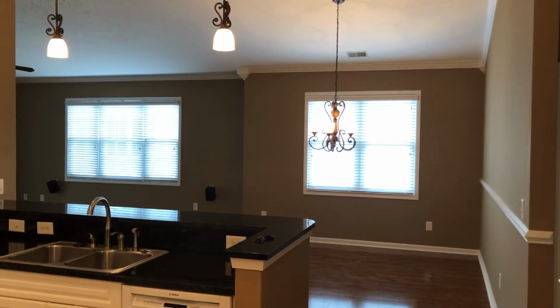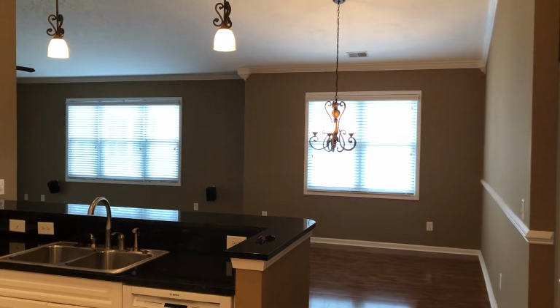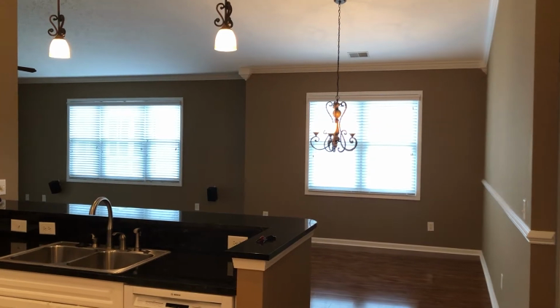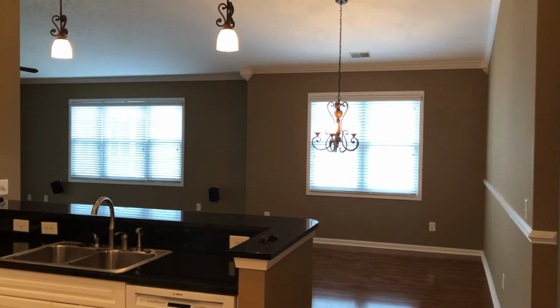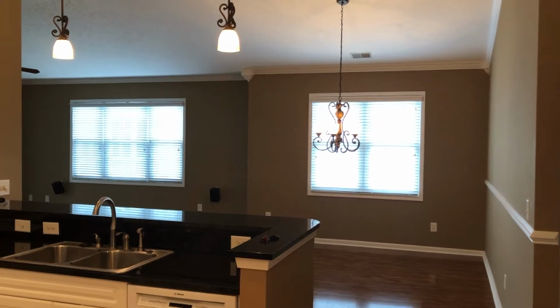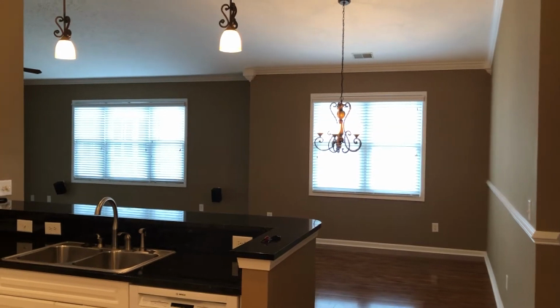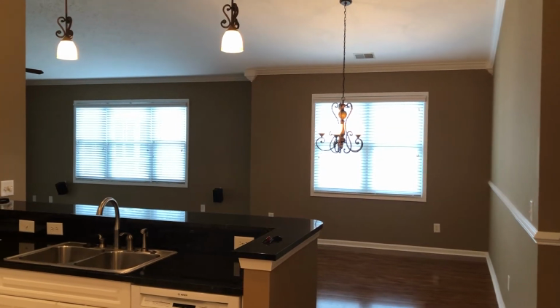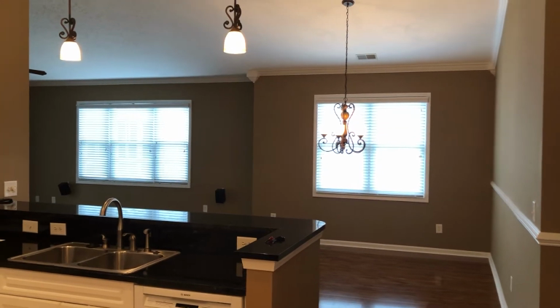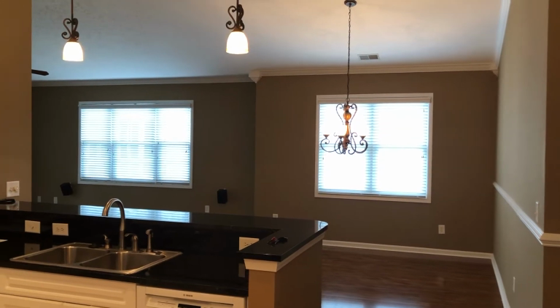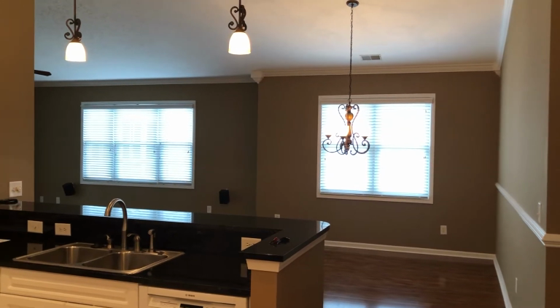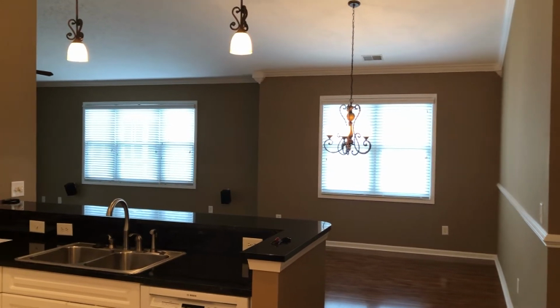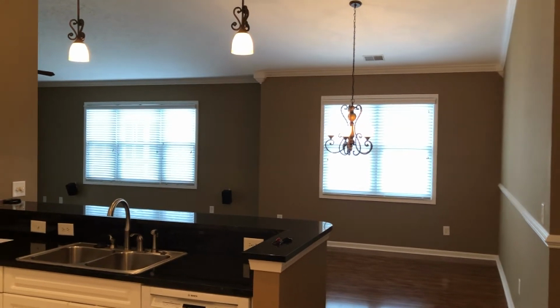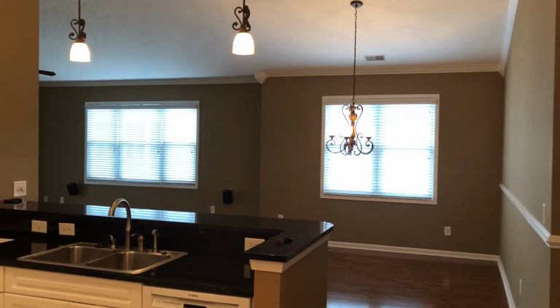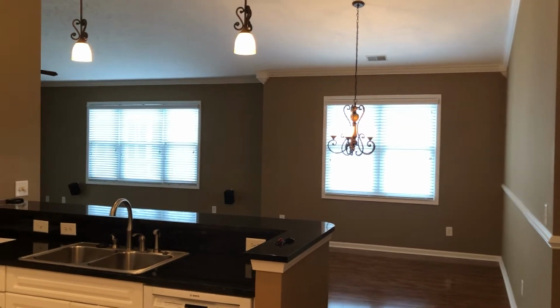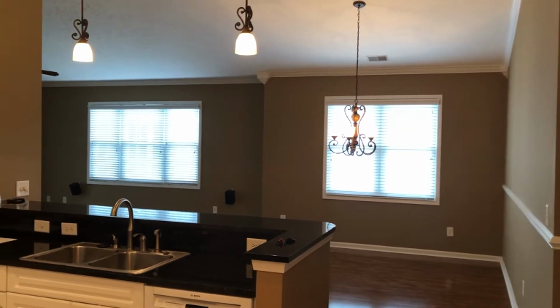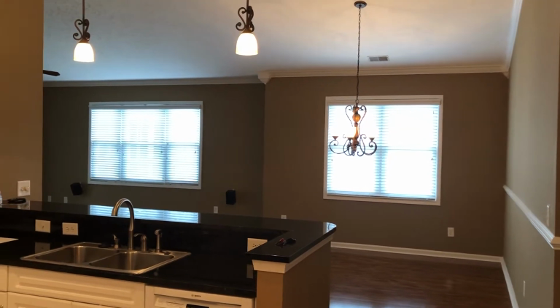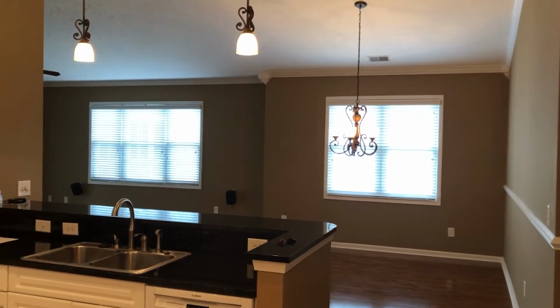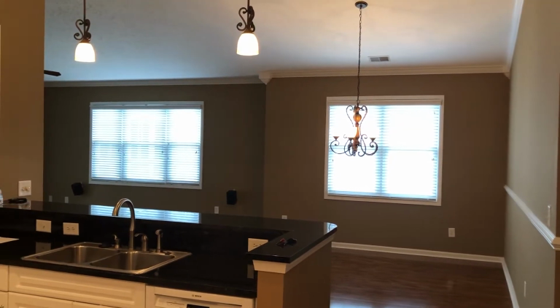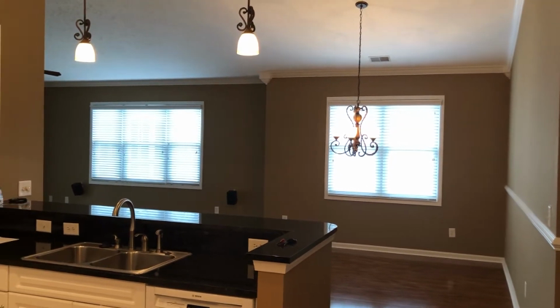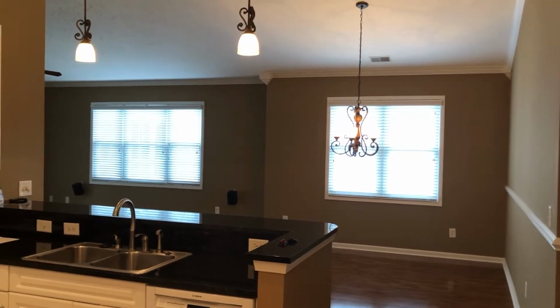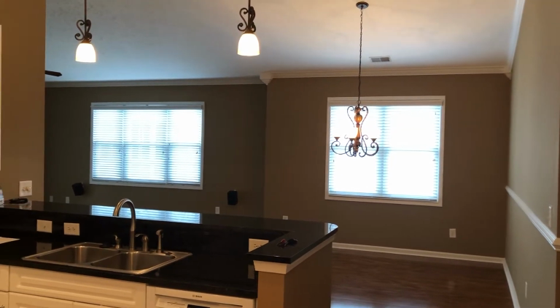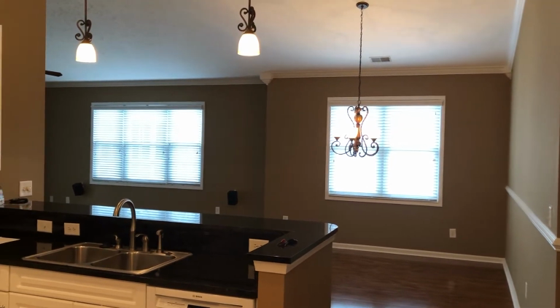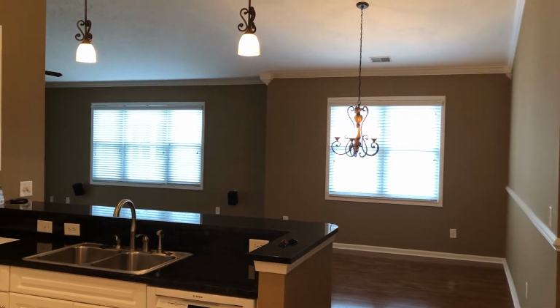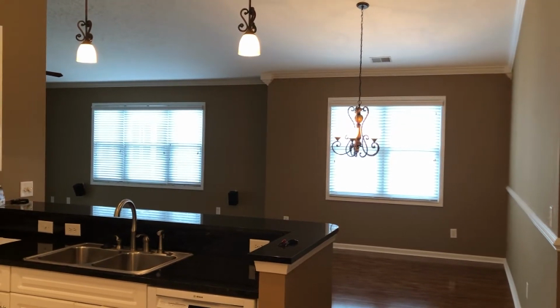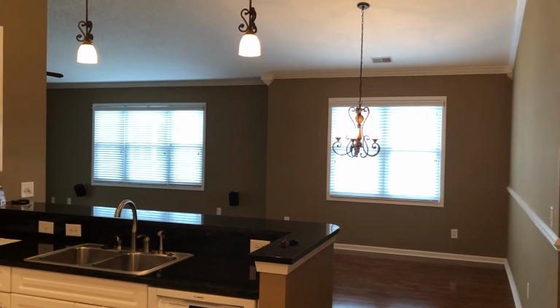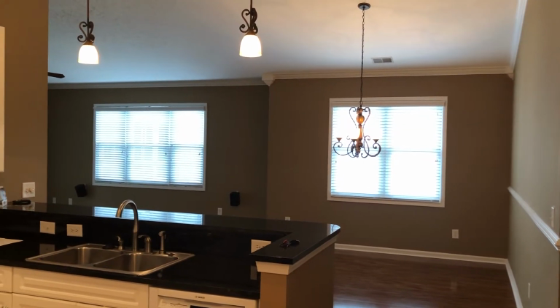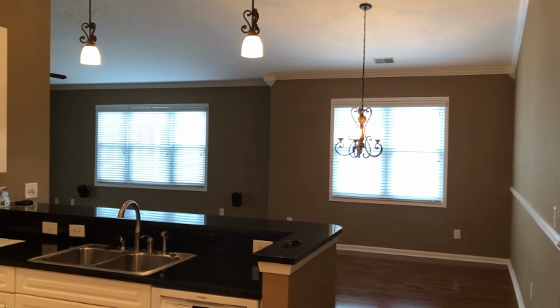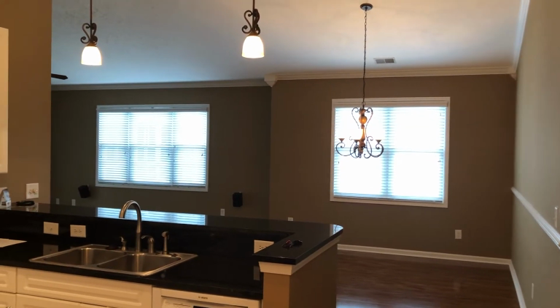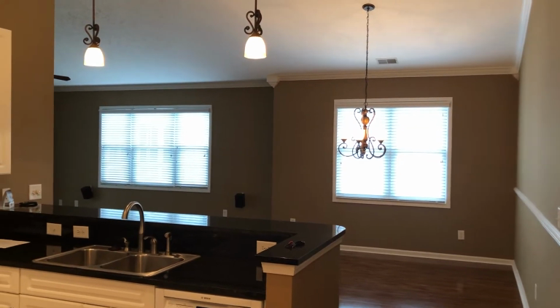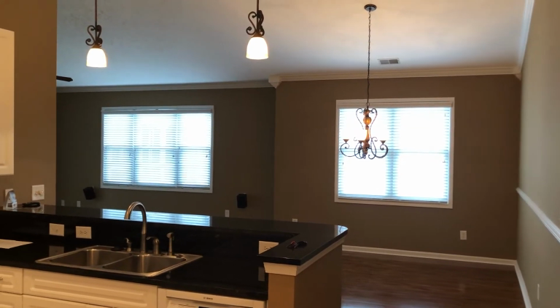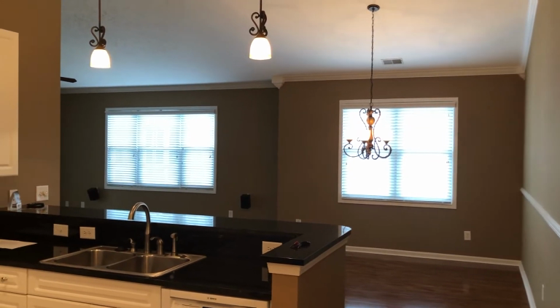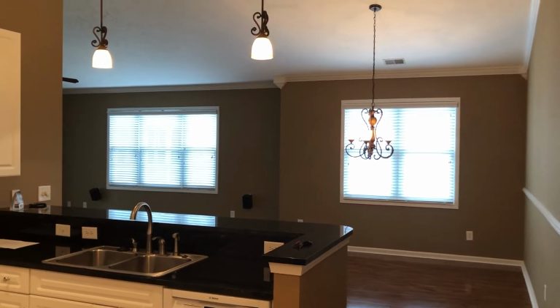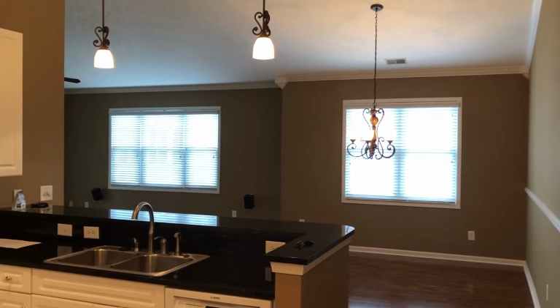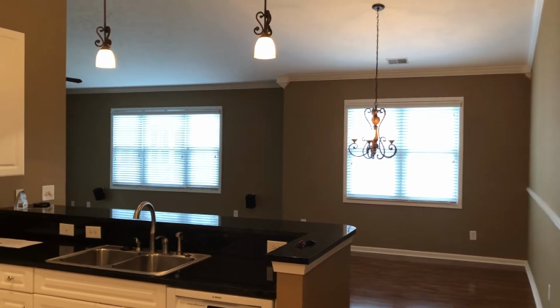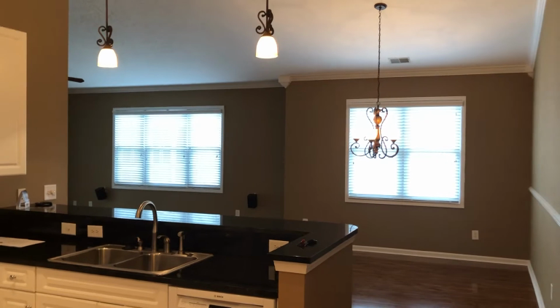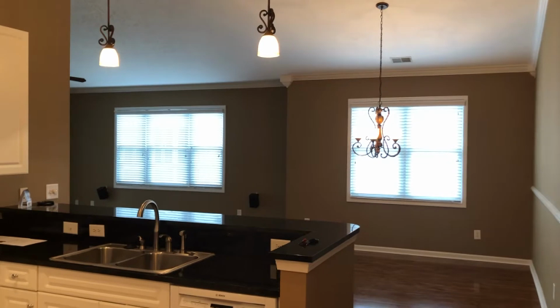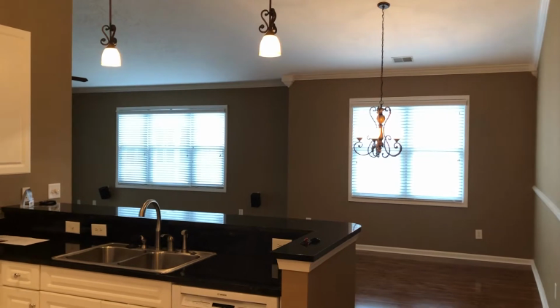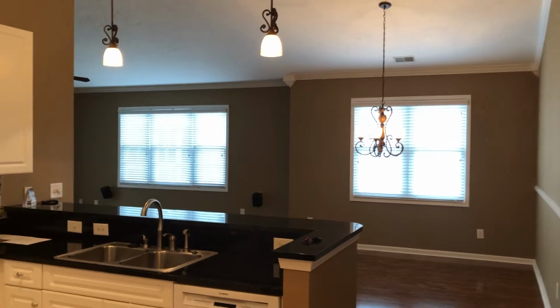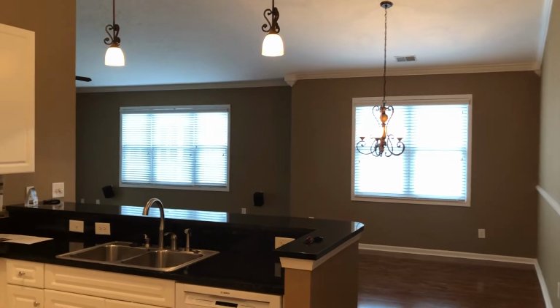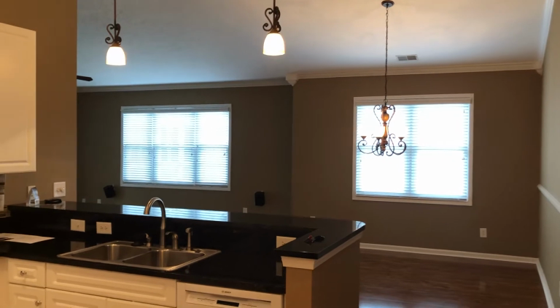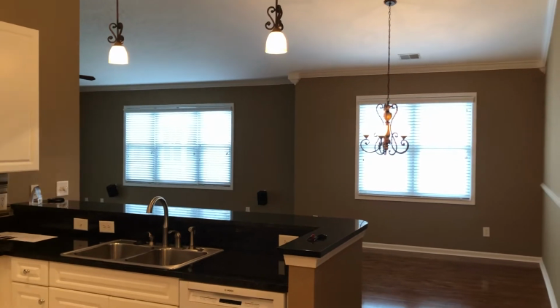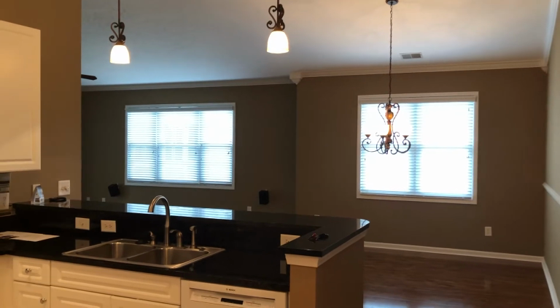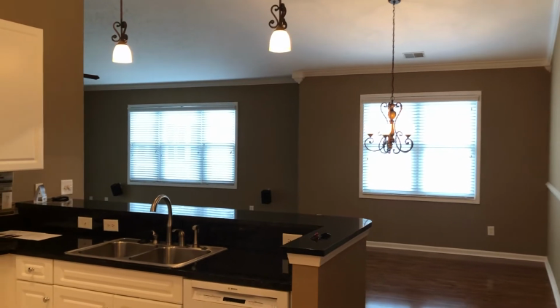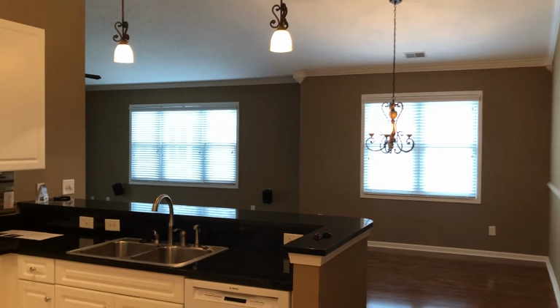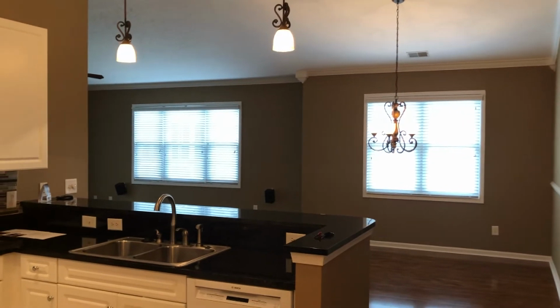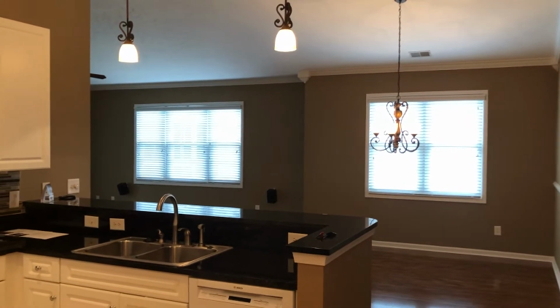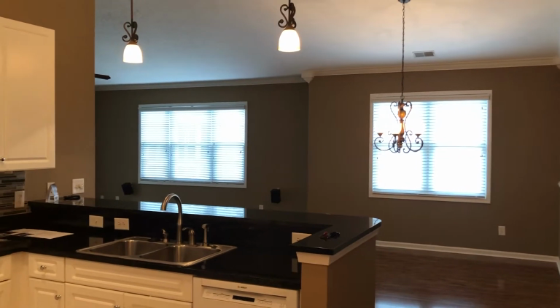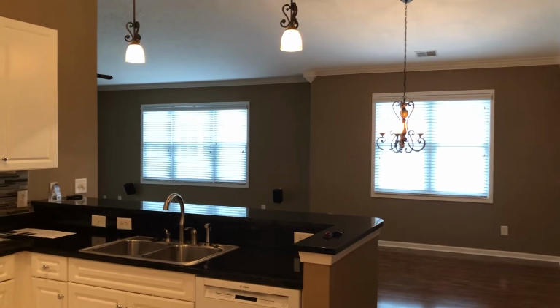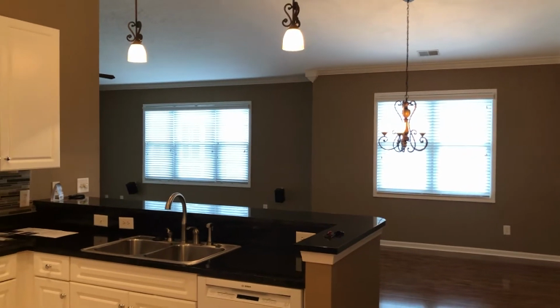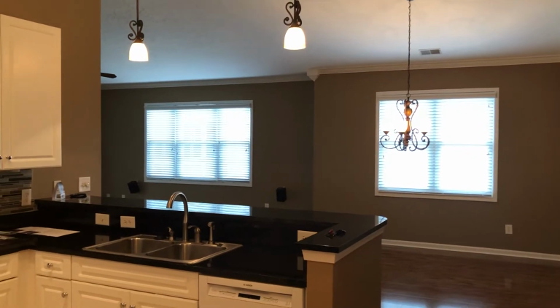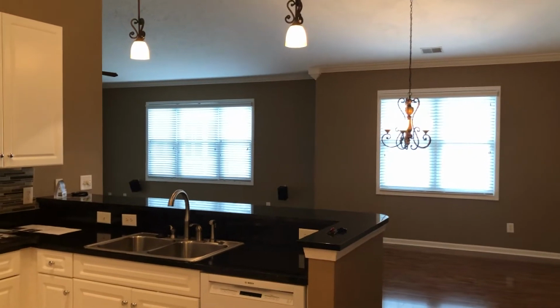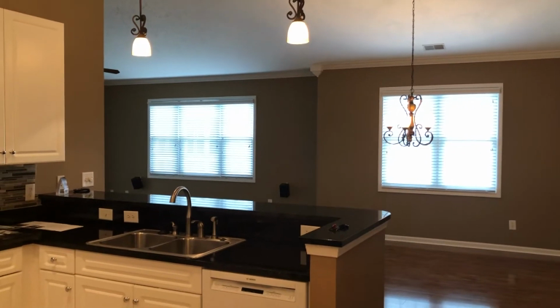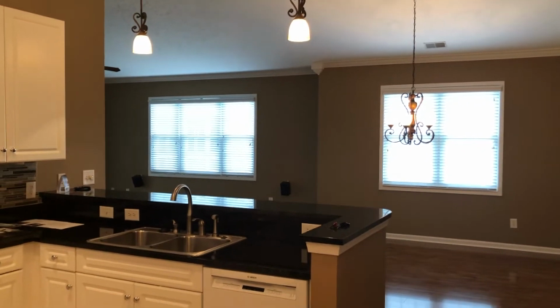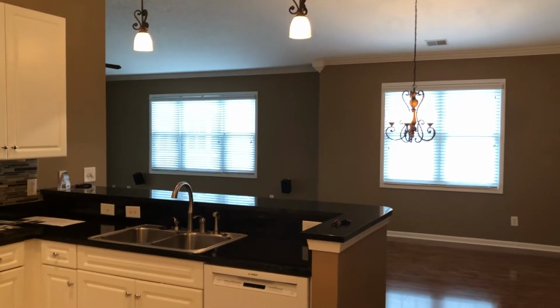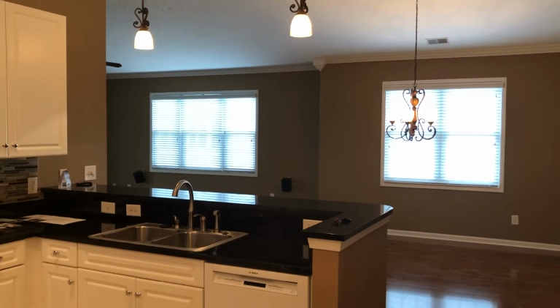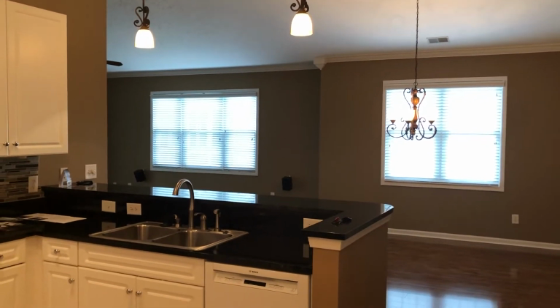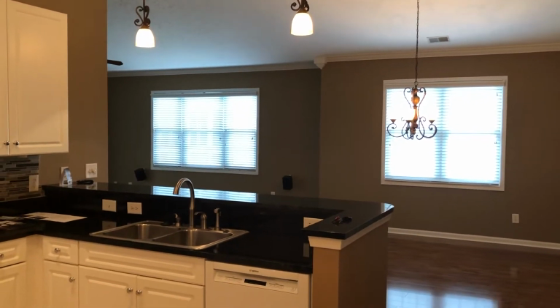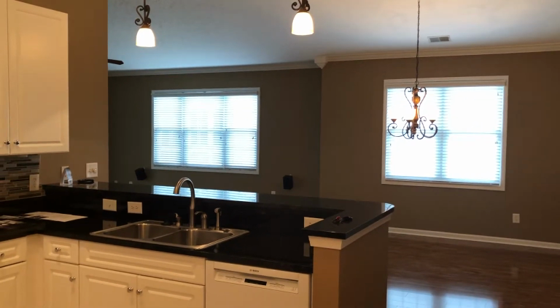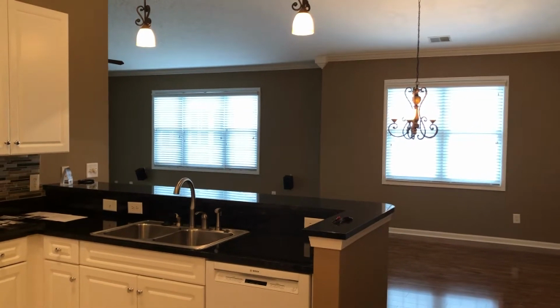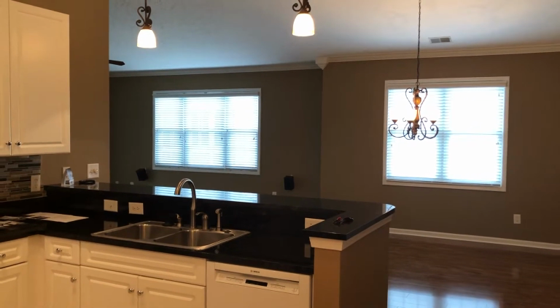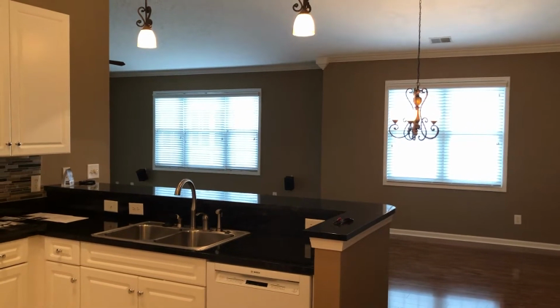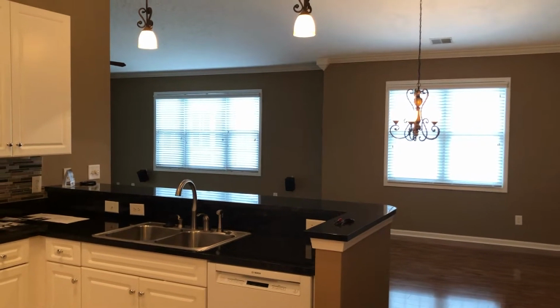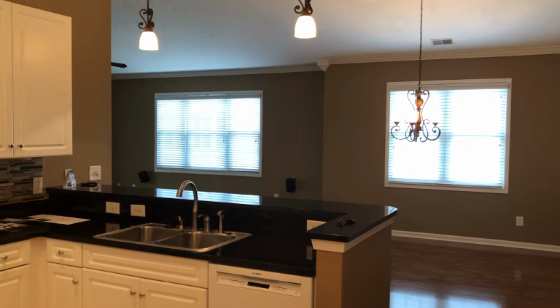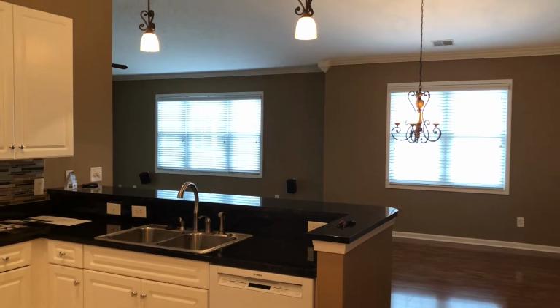Hi guys, it's Rick Knight with Highgarden Real Estate and I'm in North Myrtle Beach. I'm at Ocean Keys.